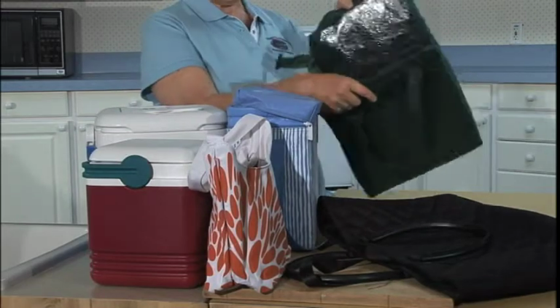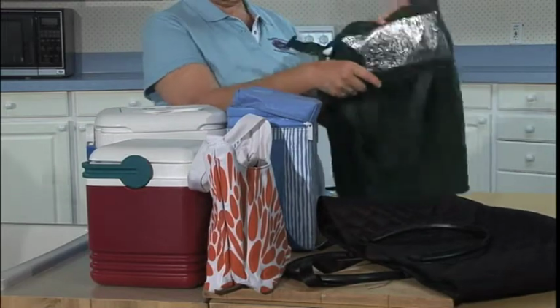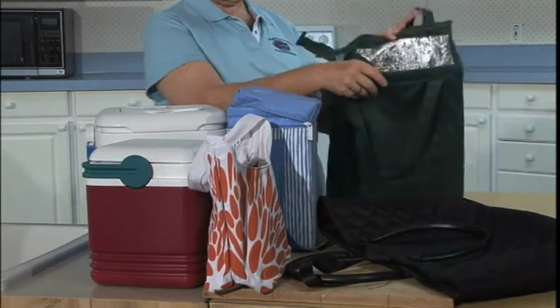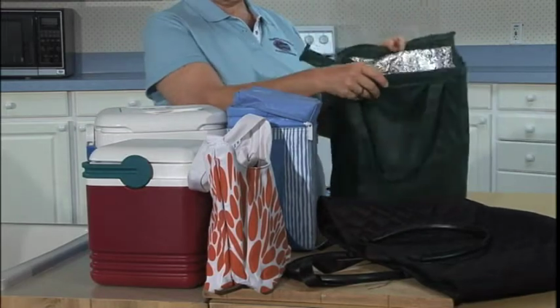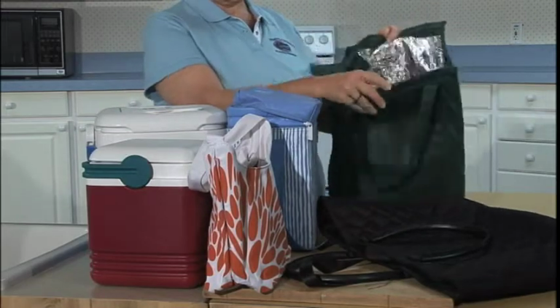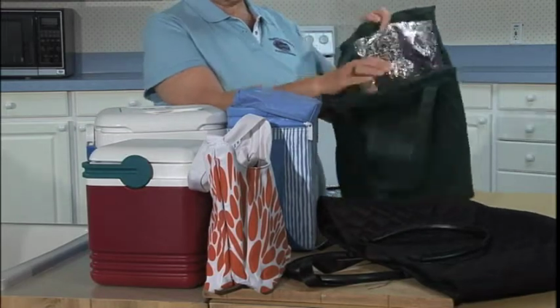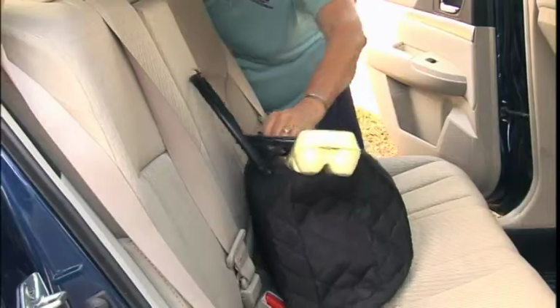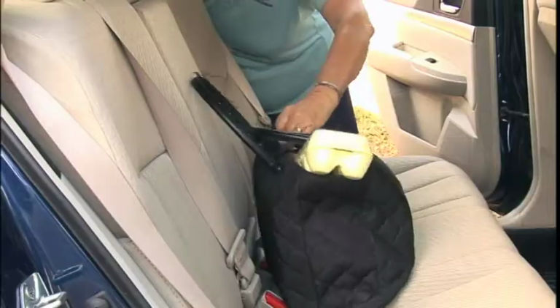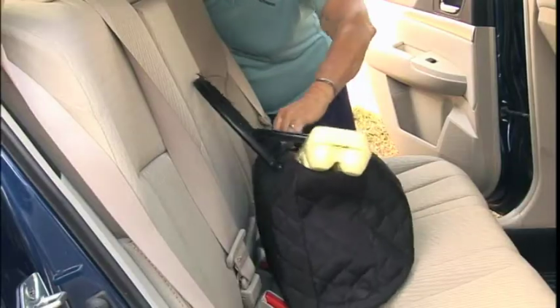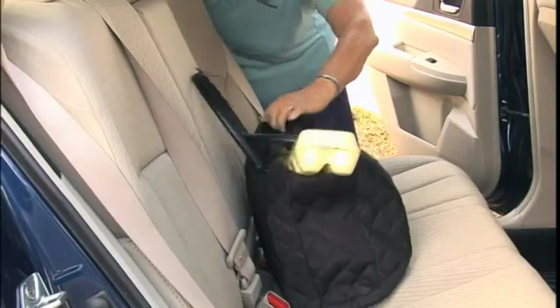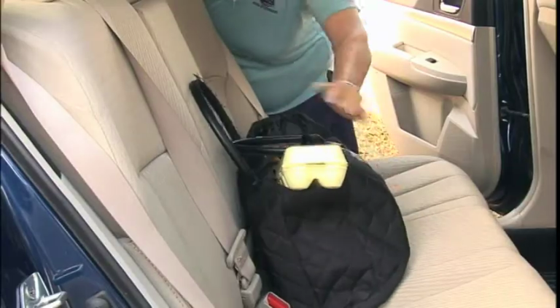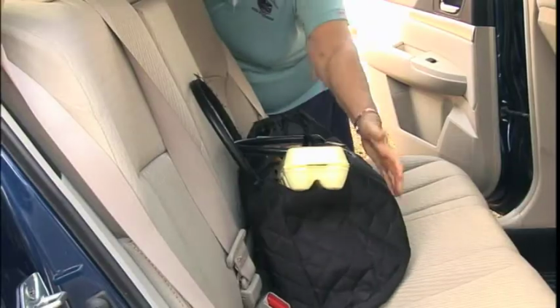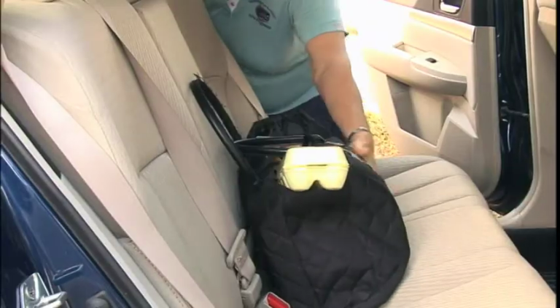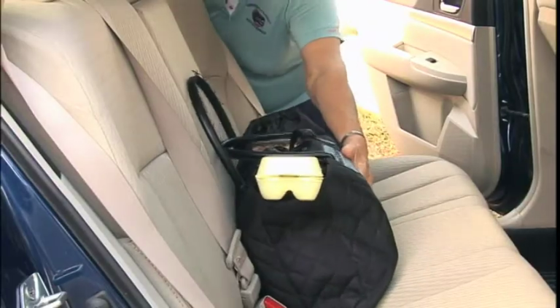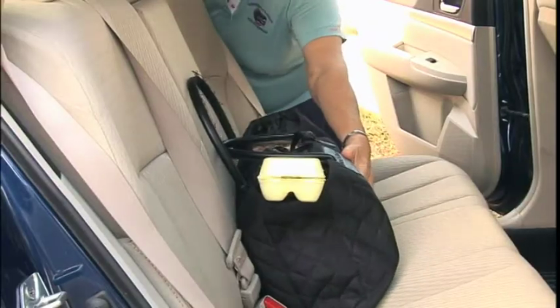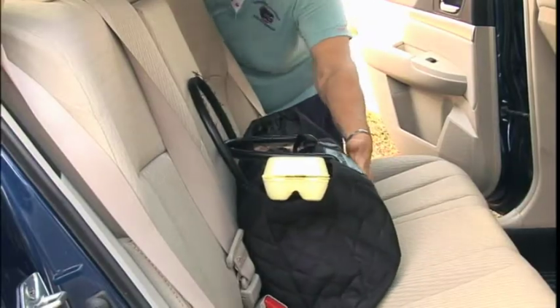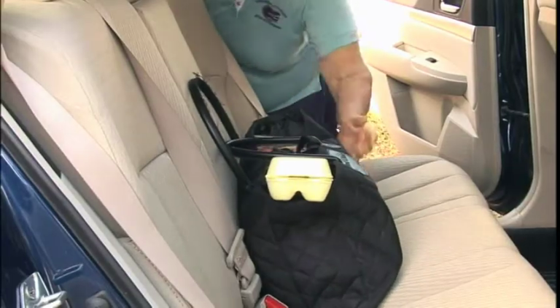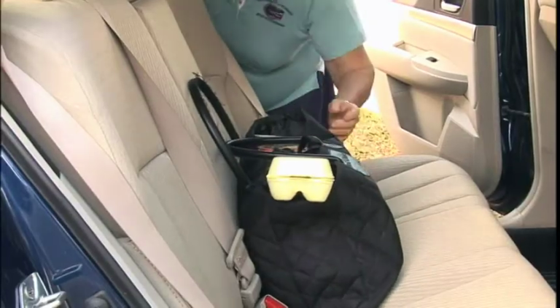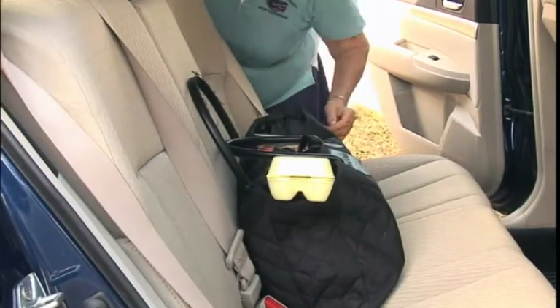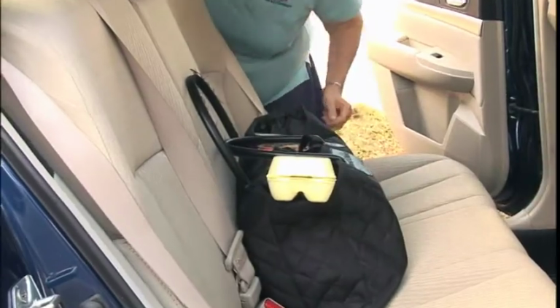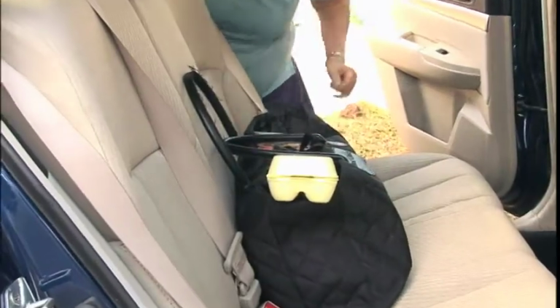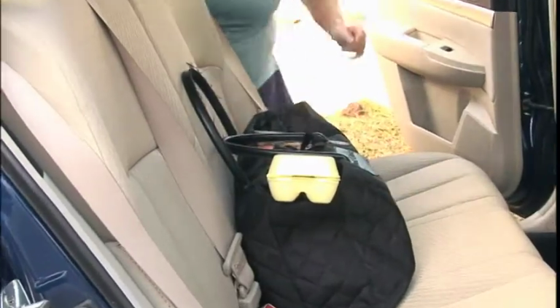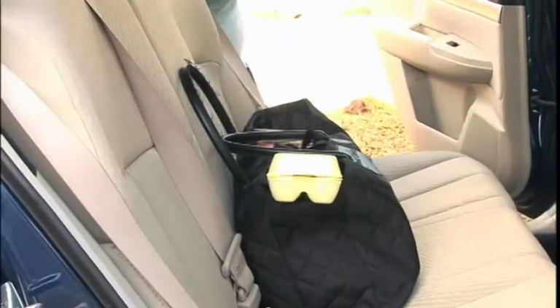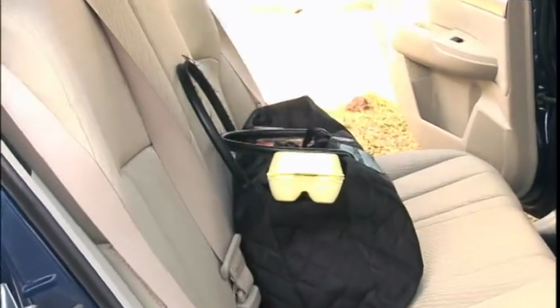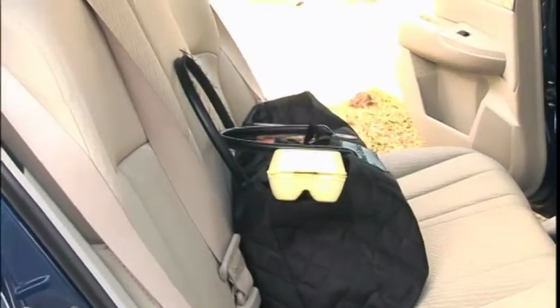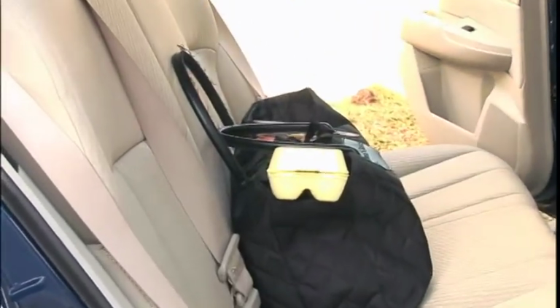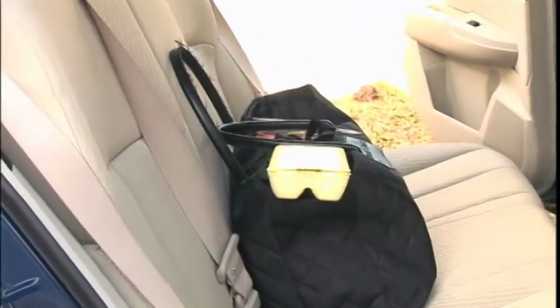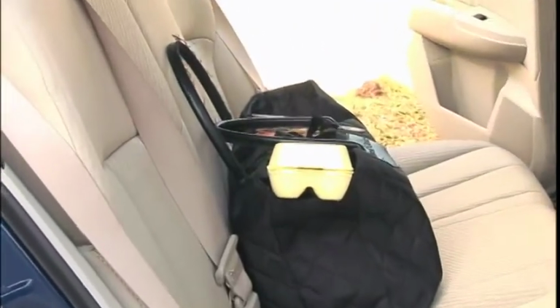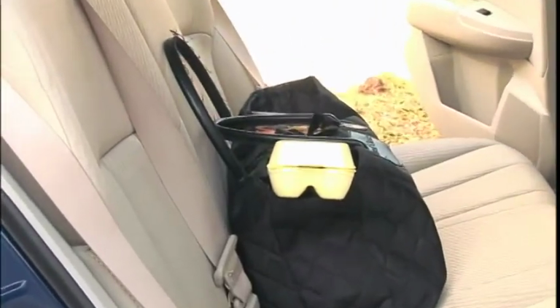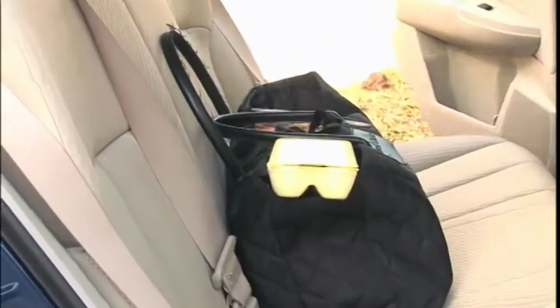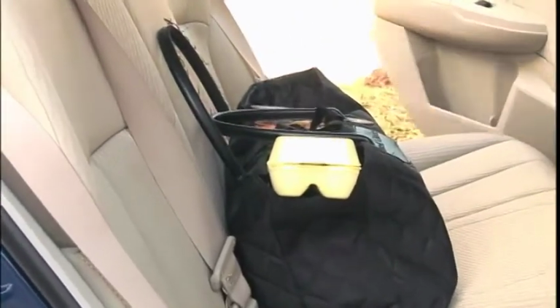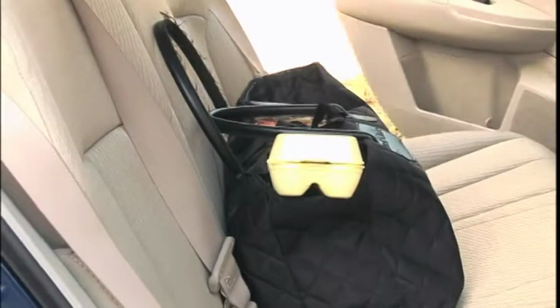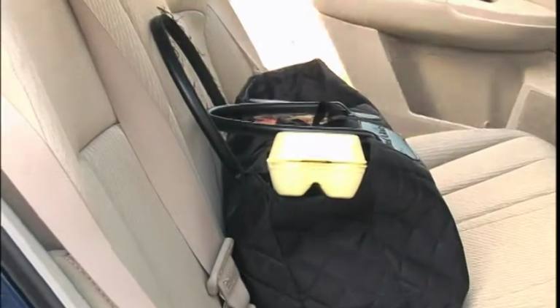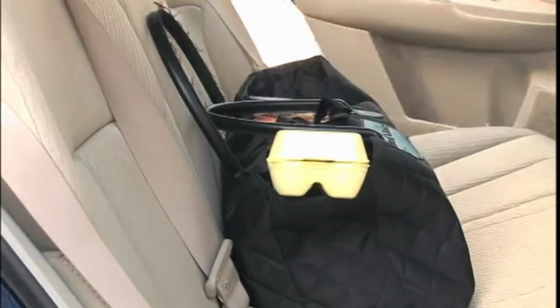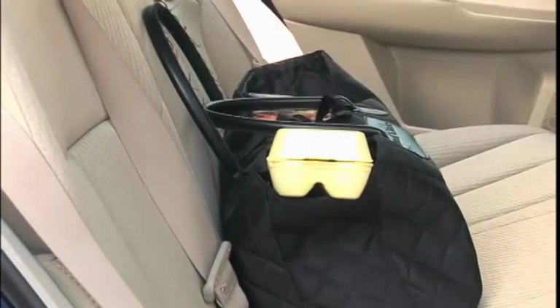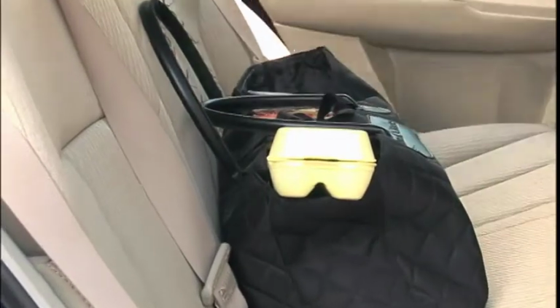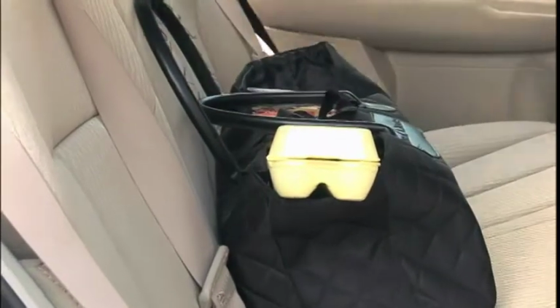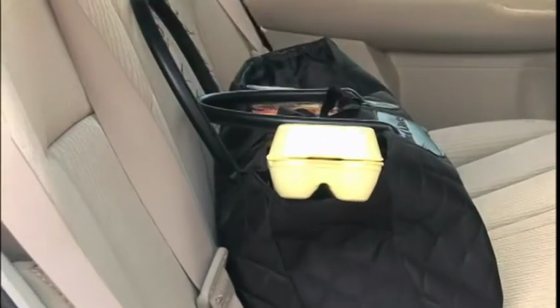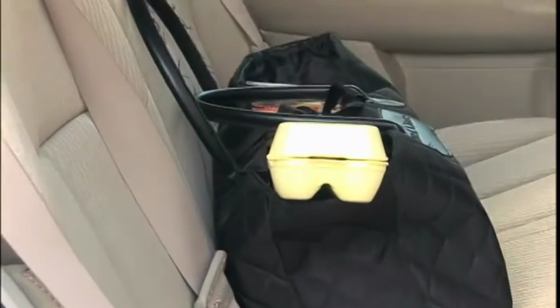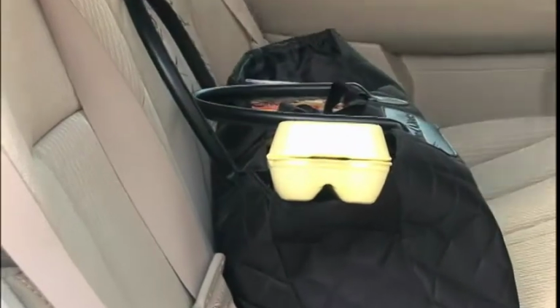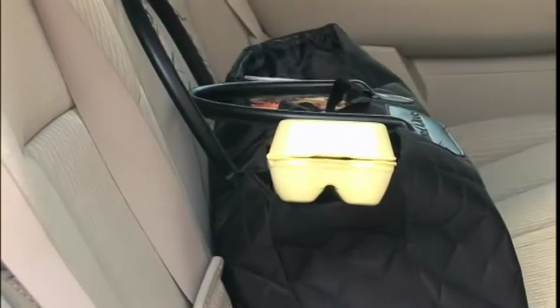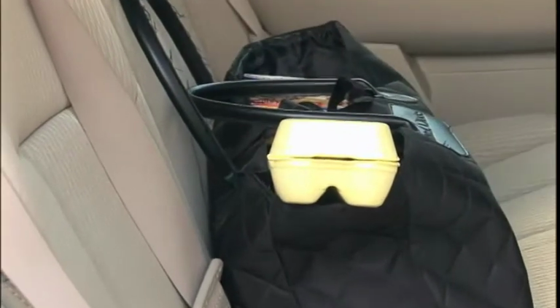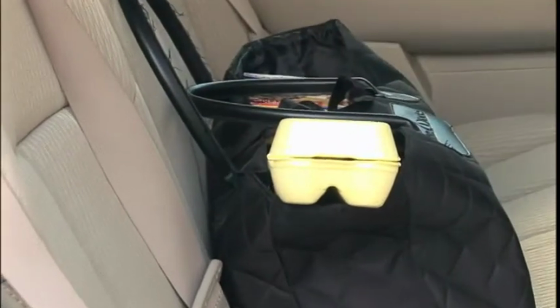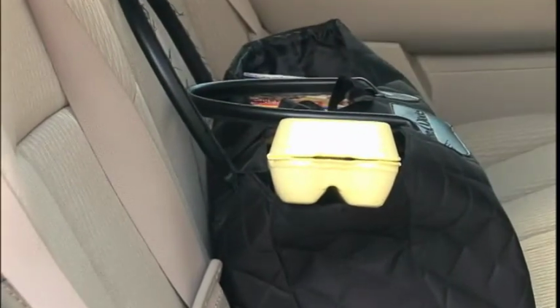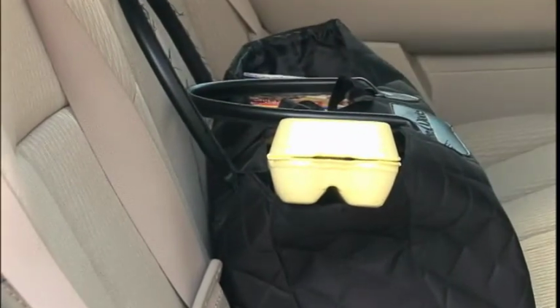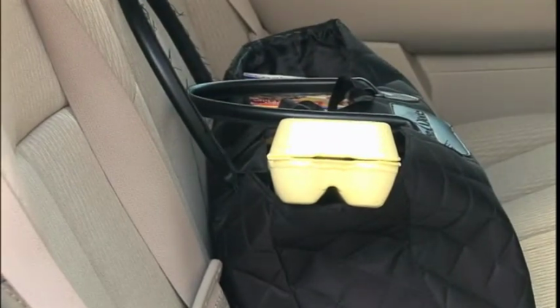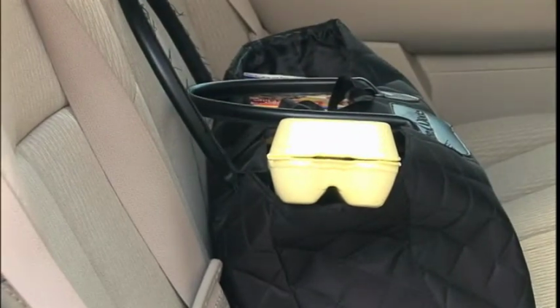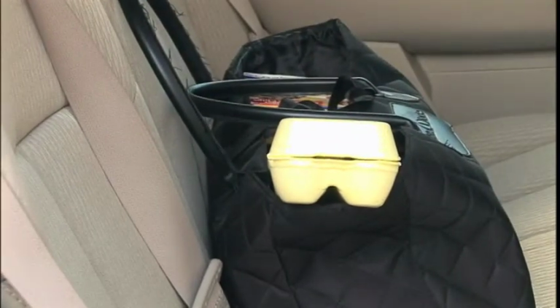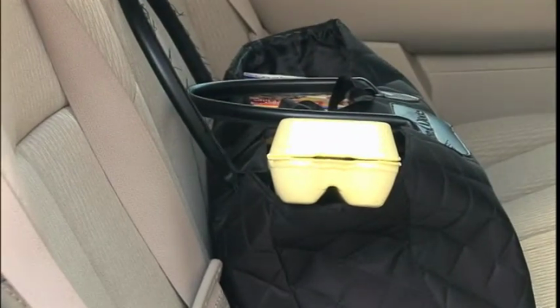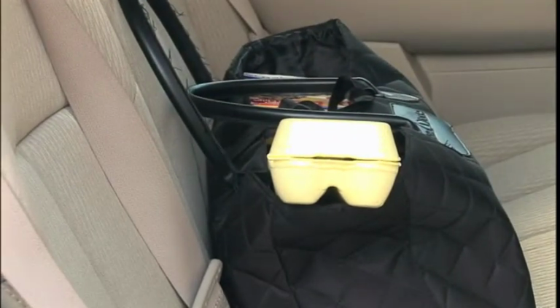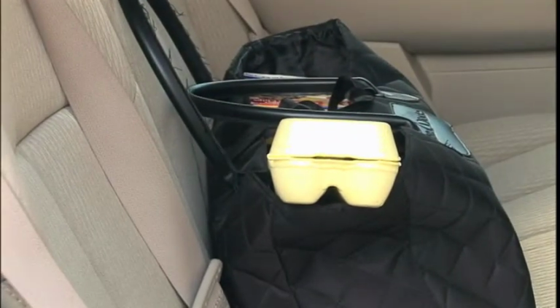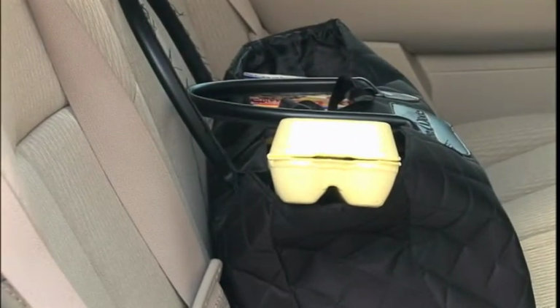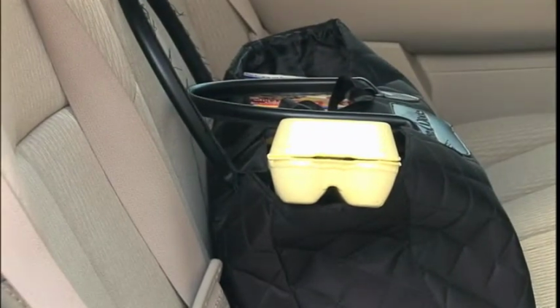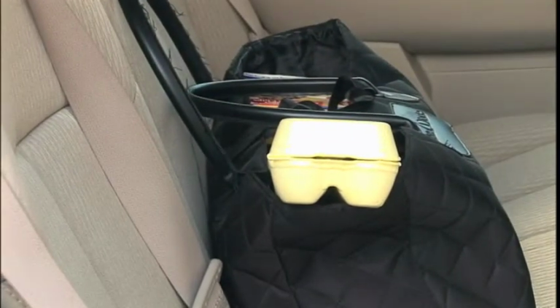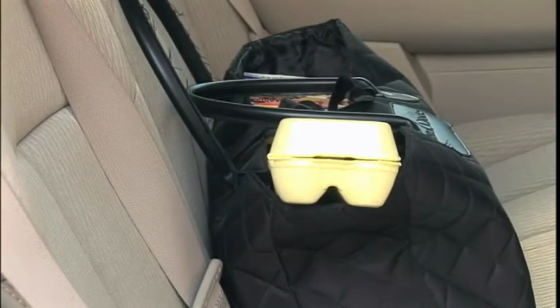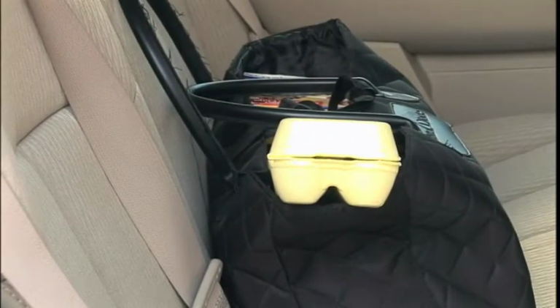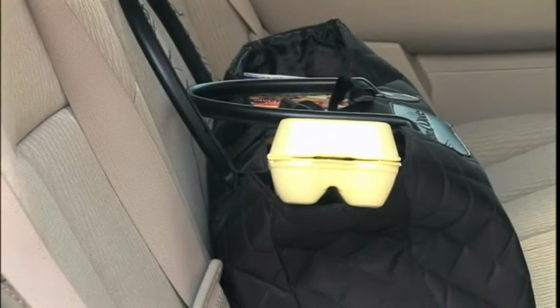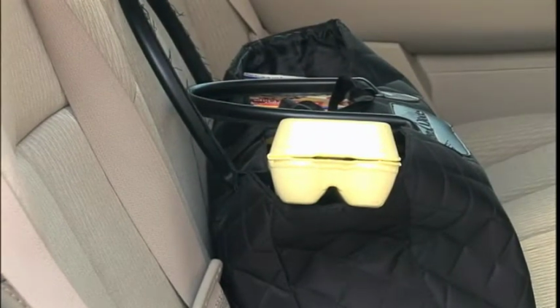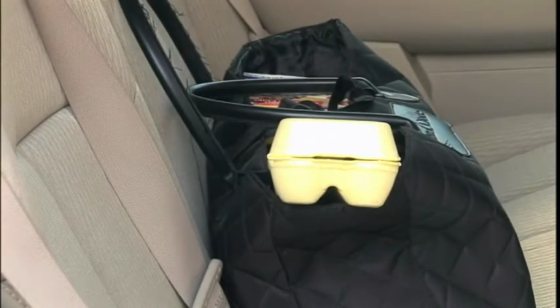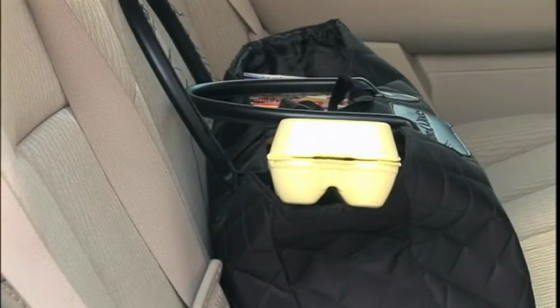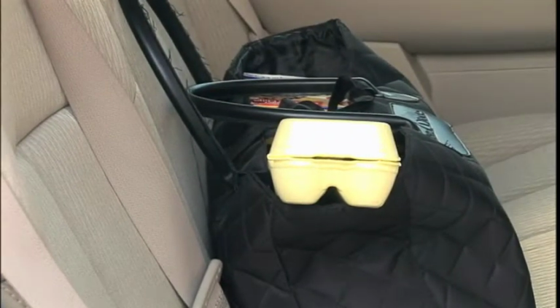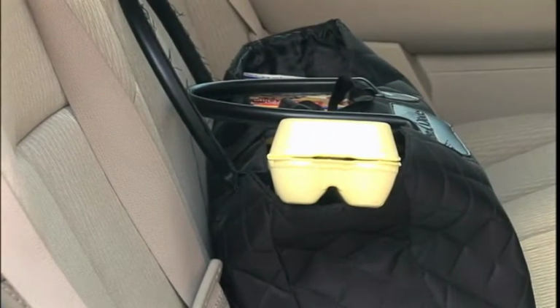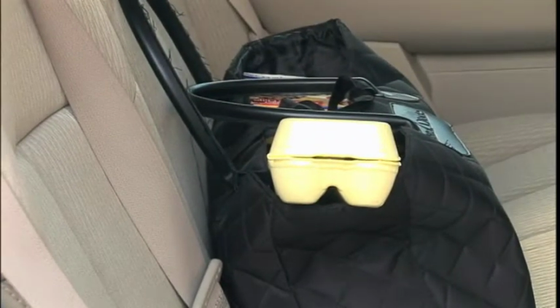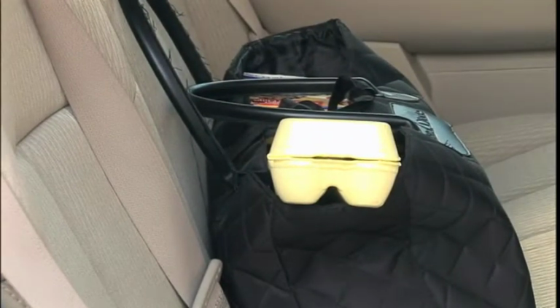Hopefully, you carry insulated bags or coolers to bring cold foods home from the store. Be sure they get cleaned often.